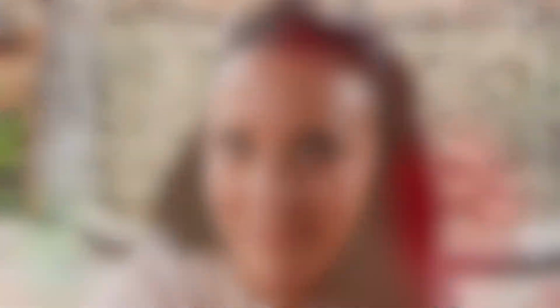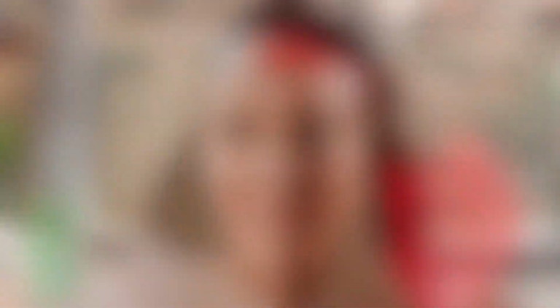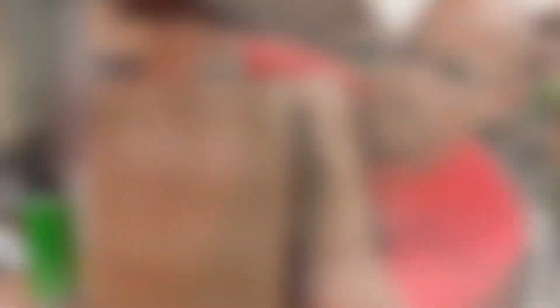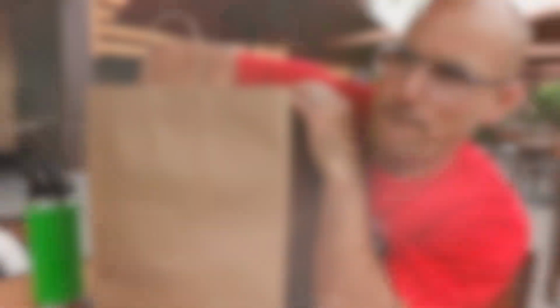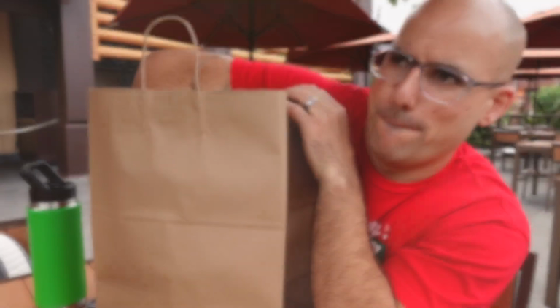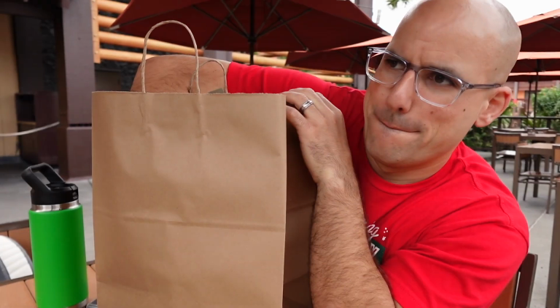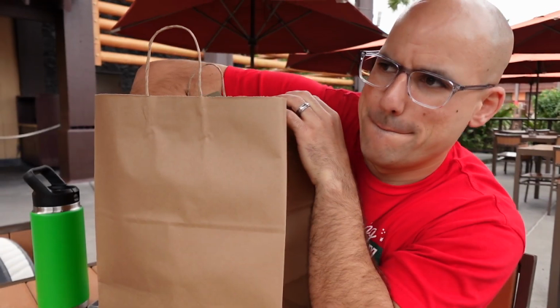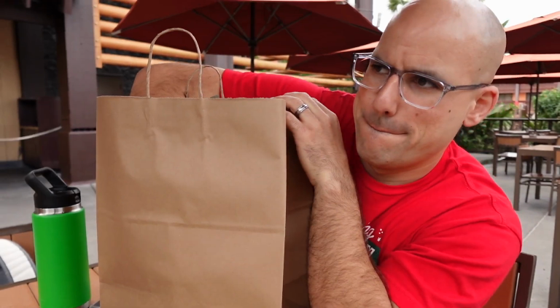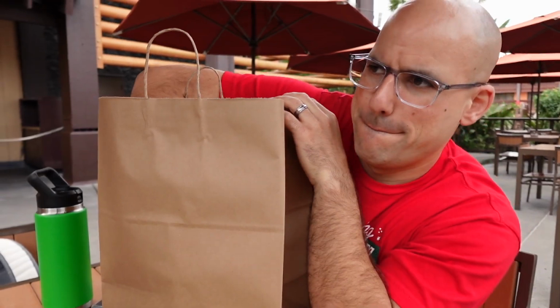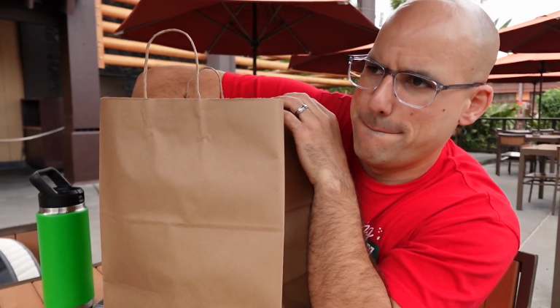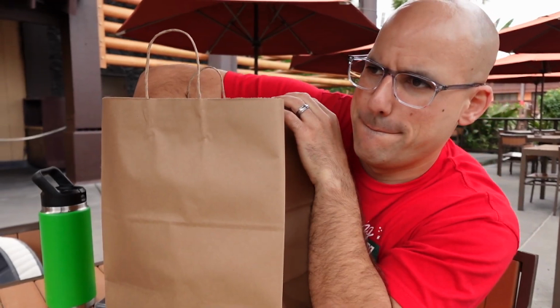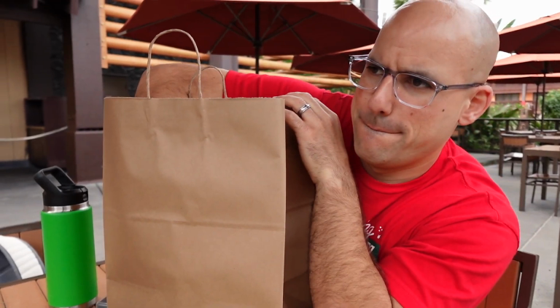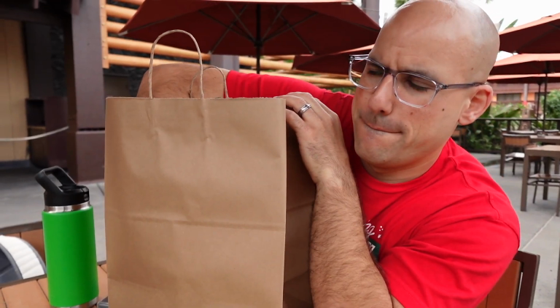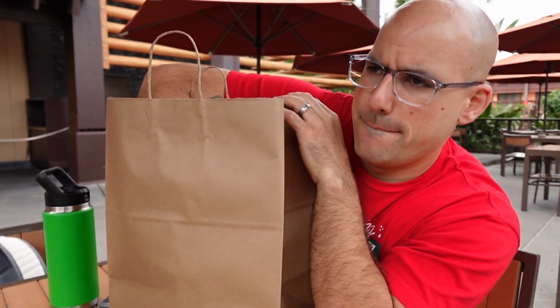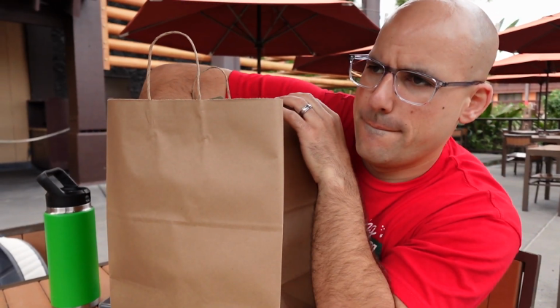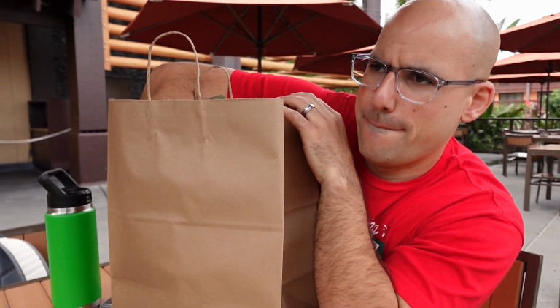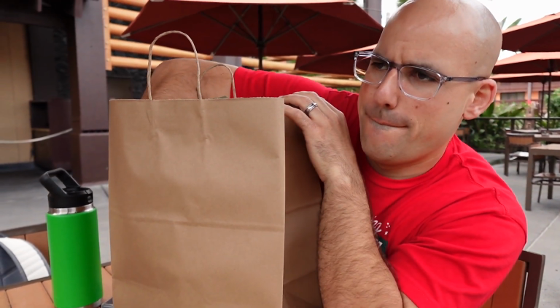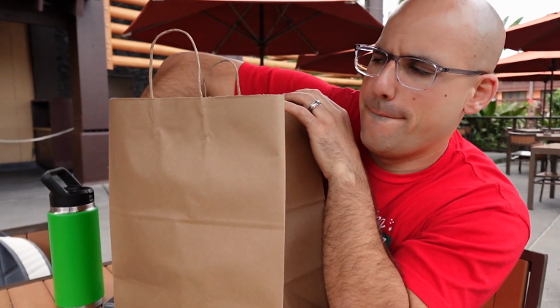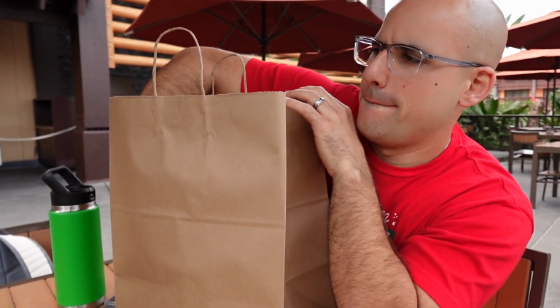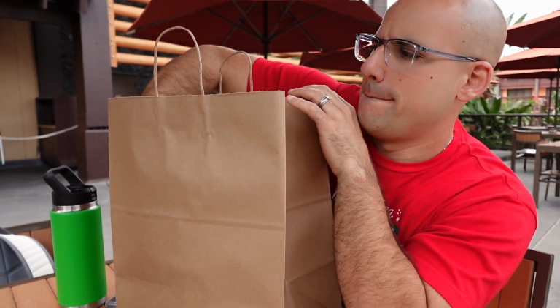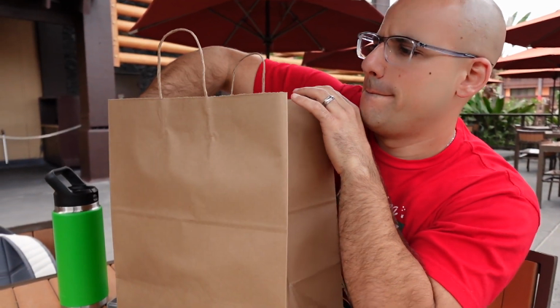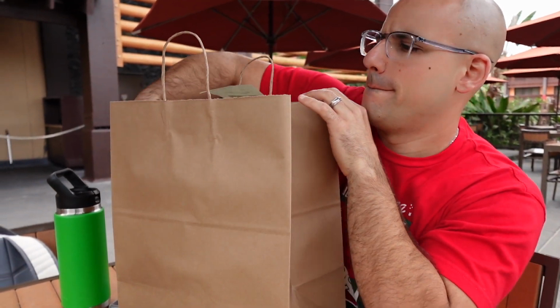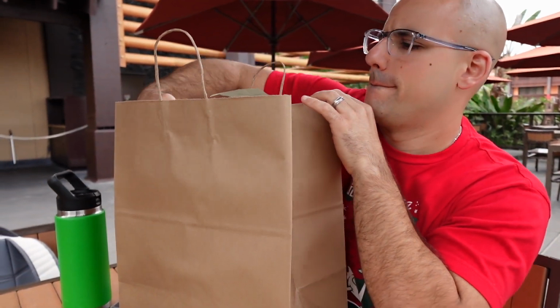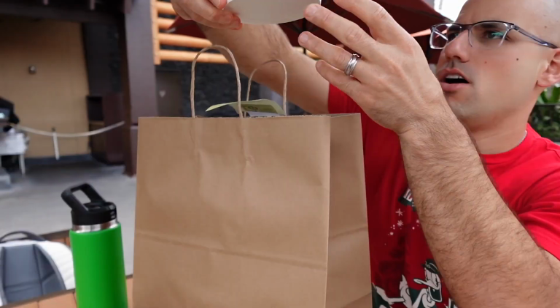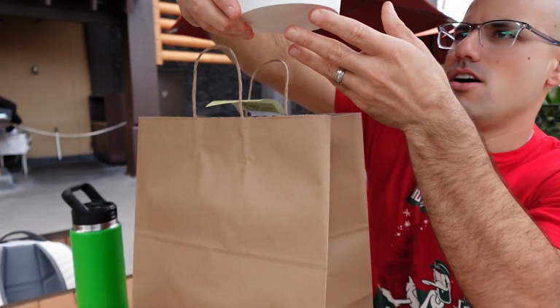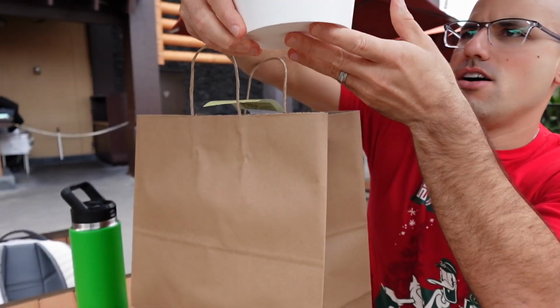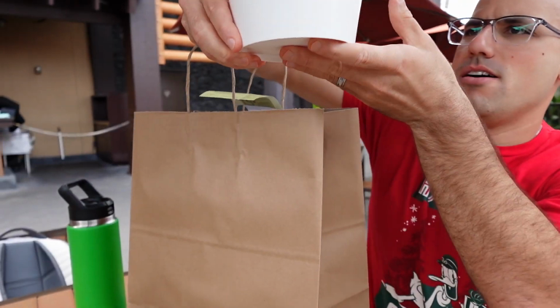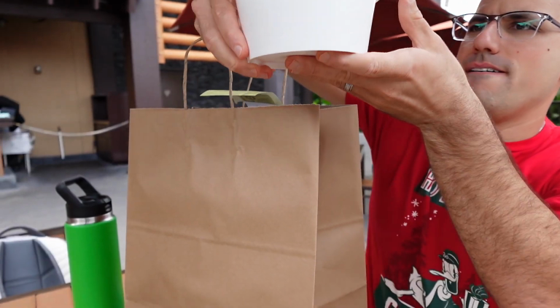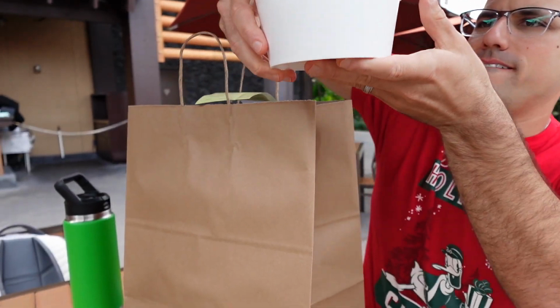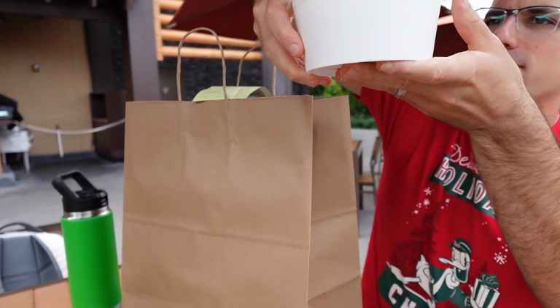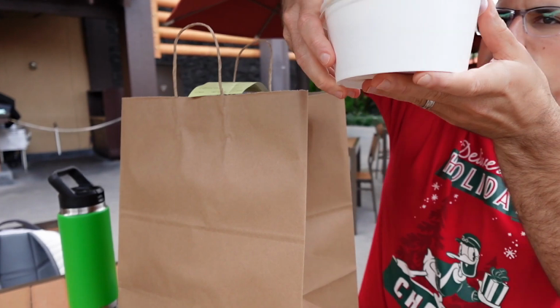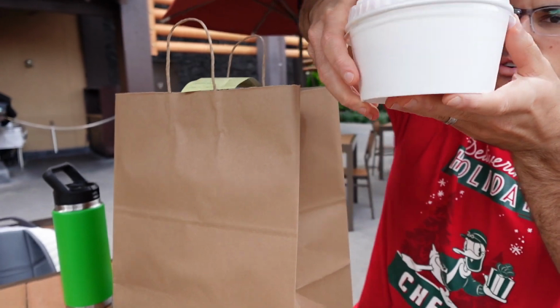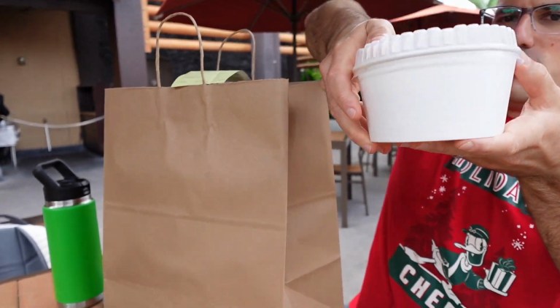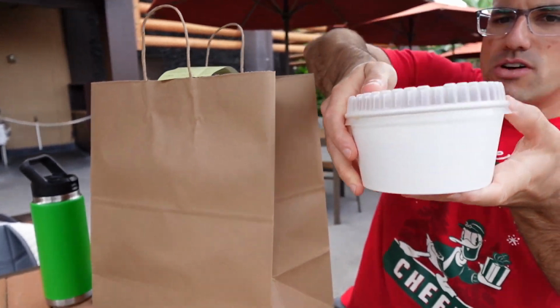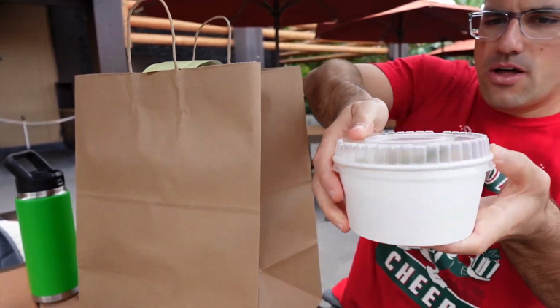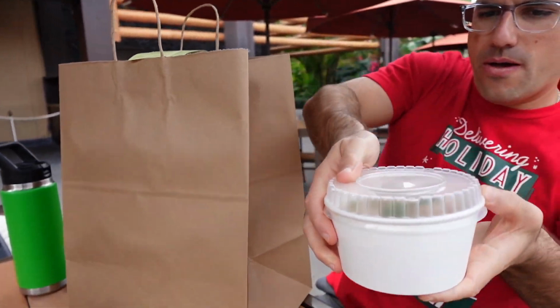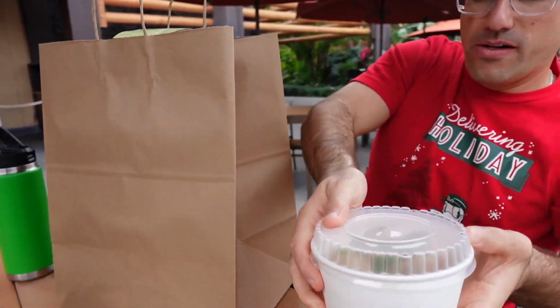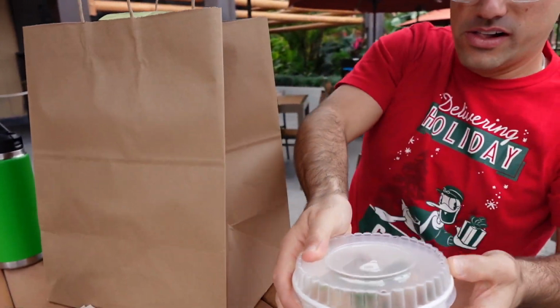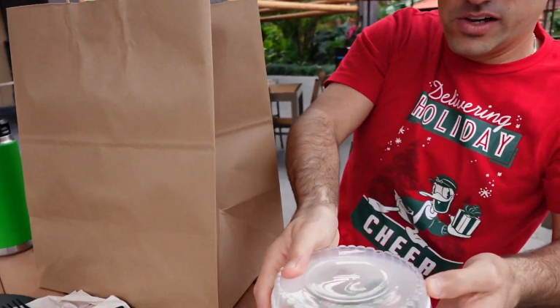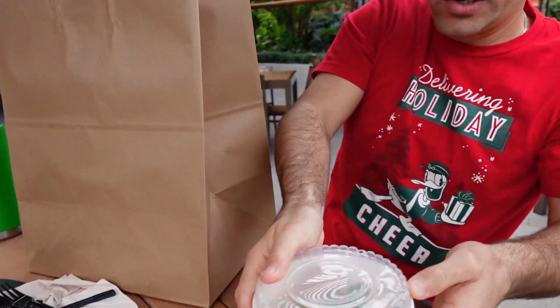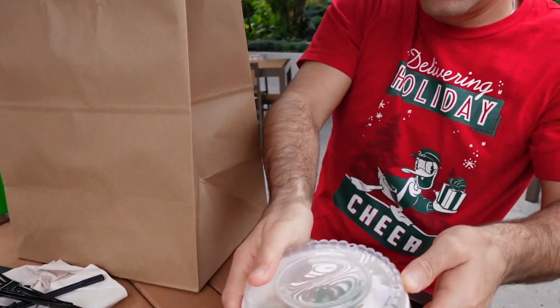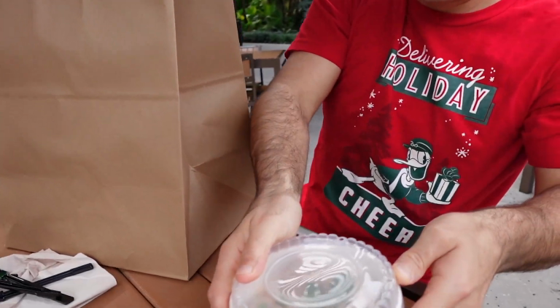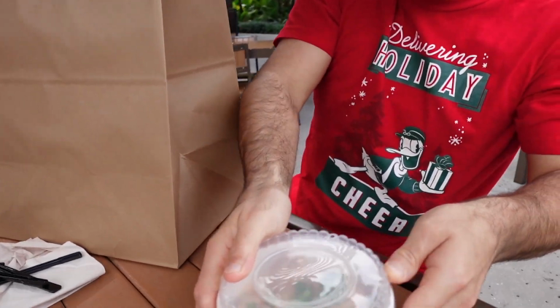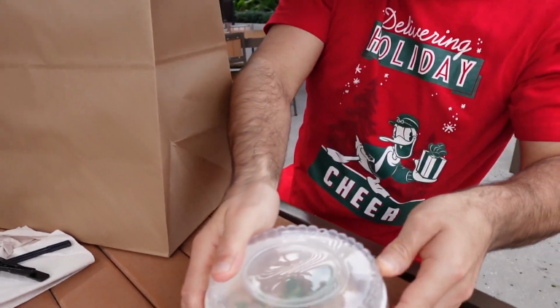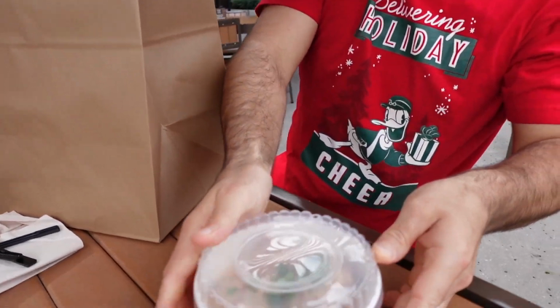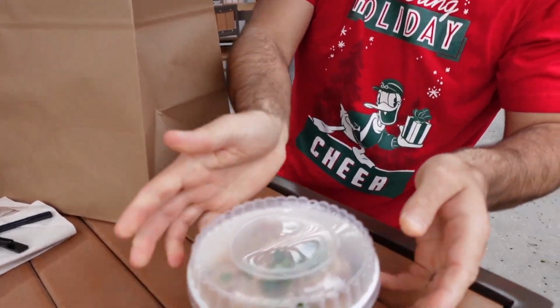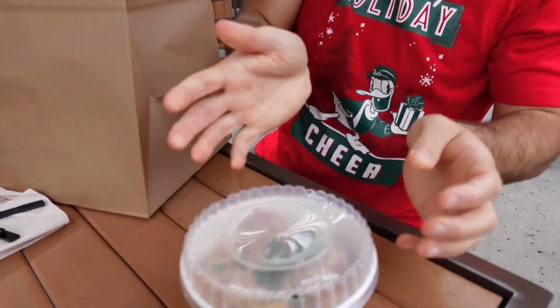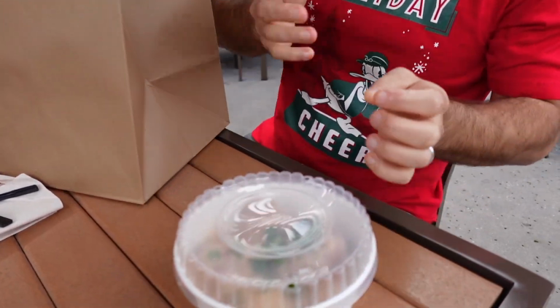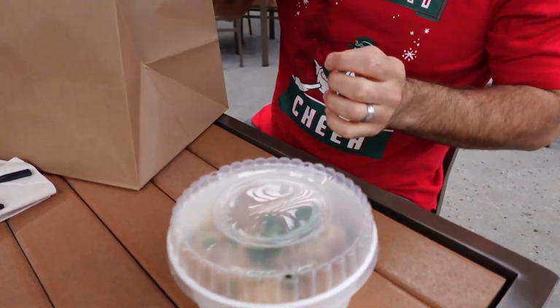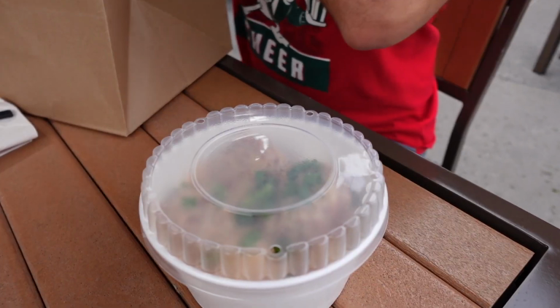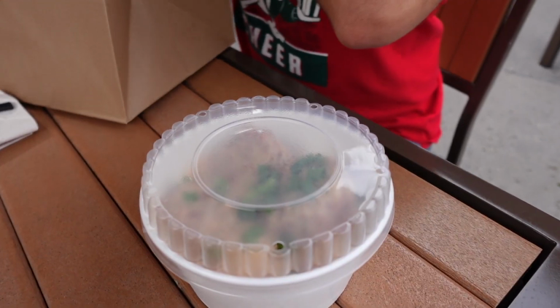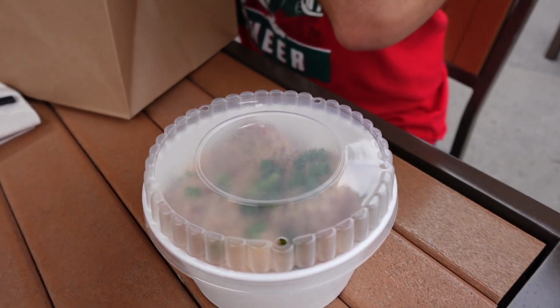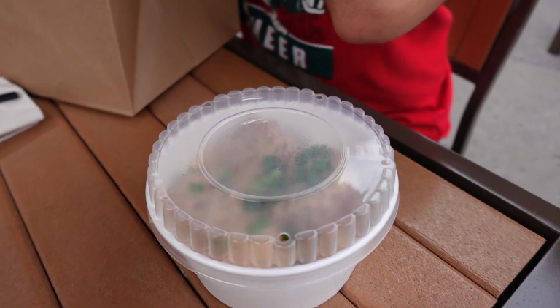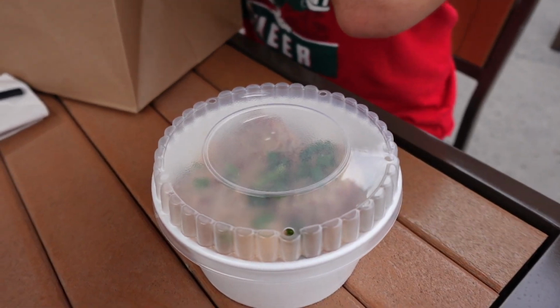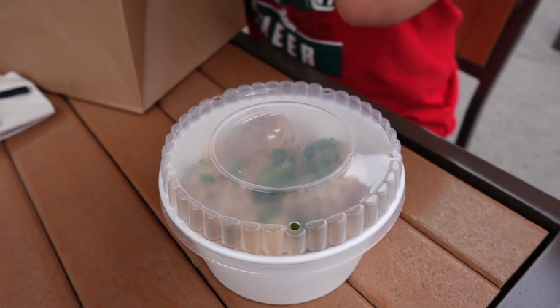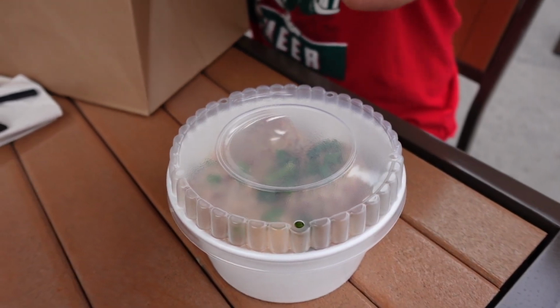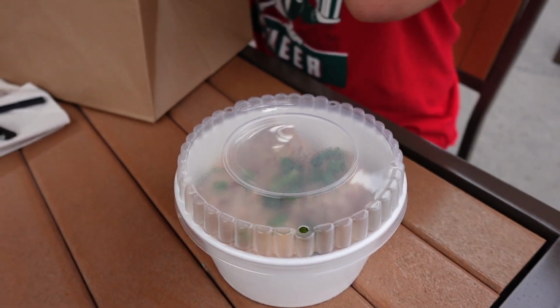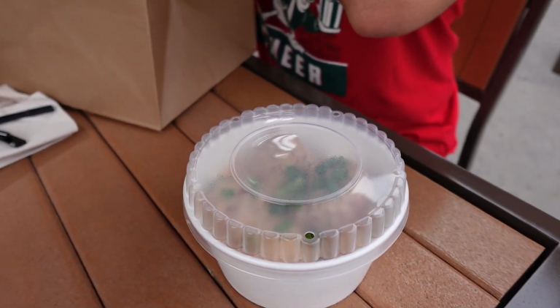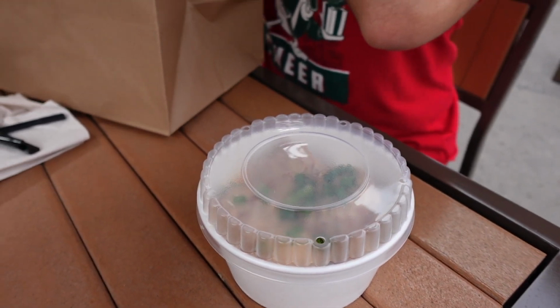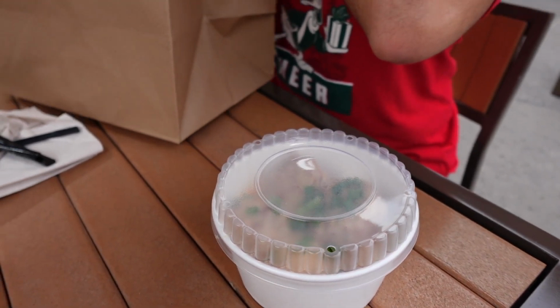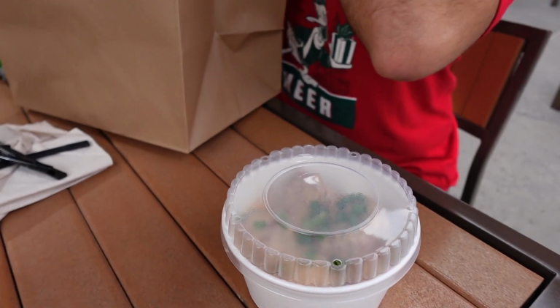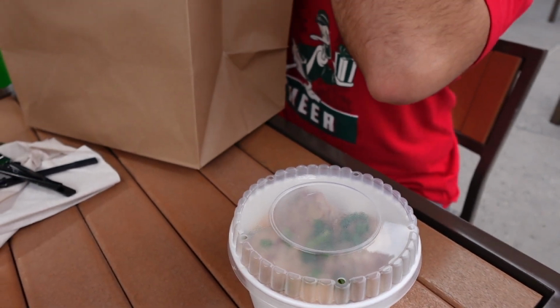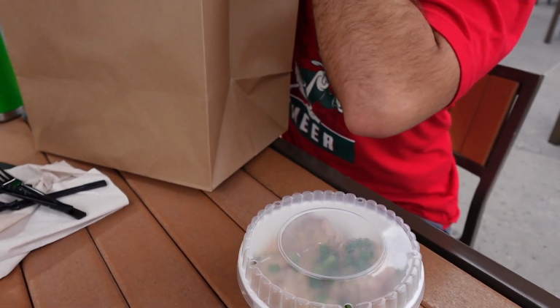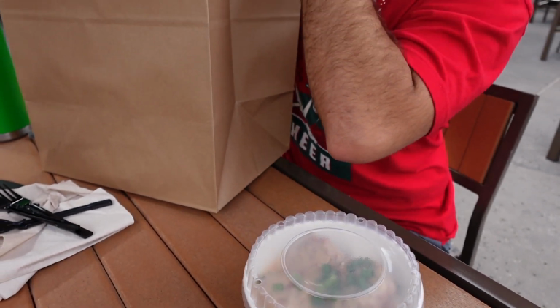We decided to mobile order today so everything is packed up nice. It's a great way to go, at least in our opinion.